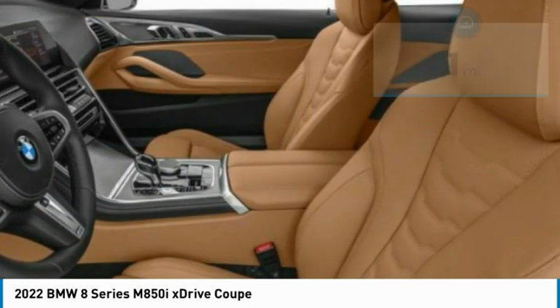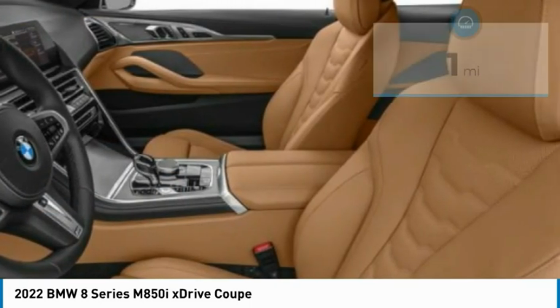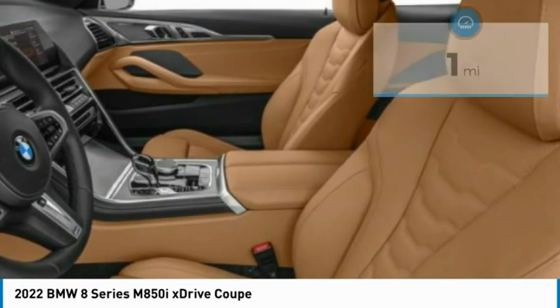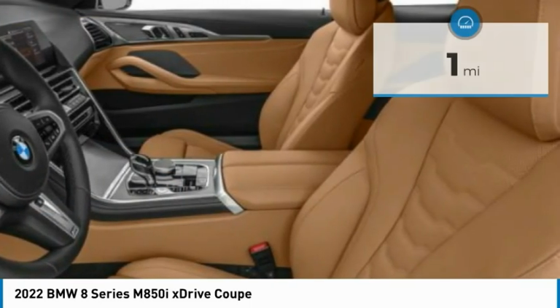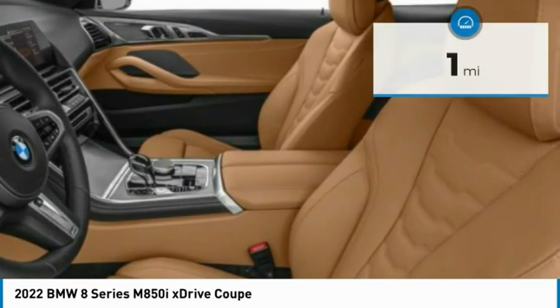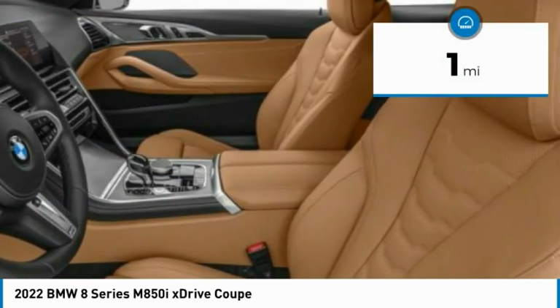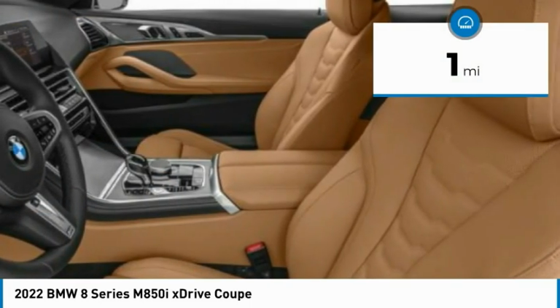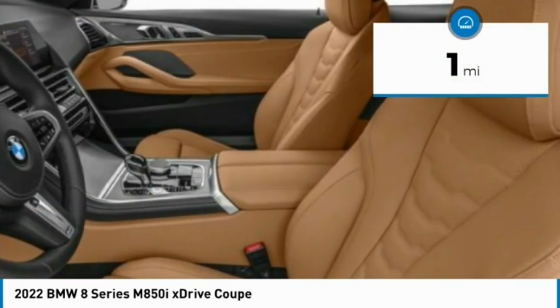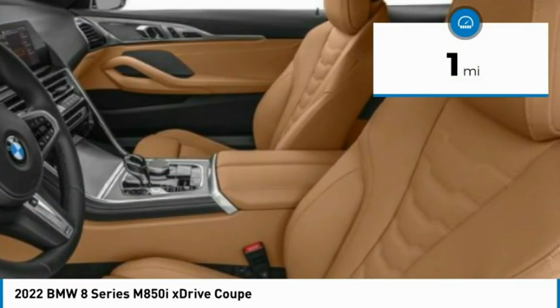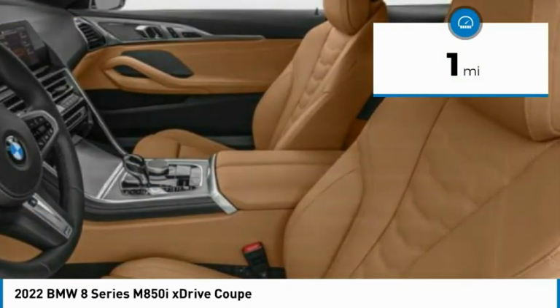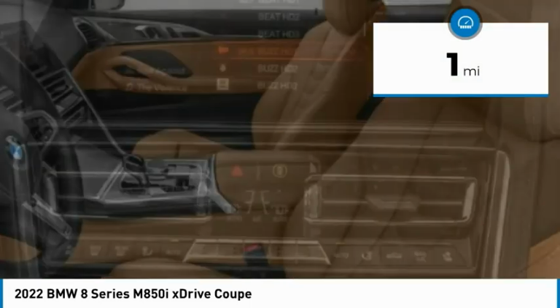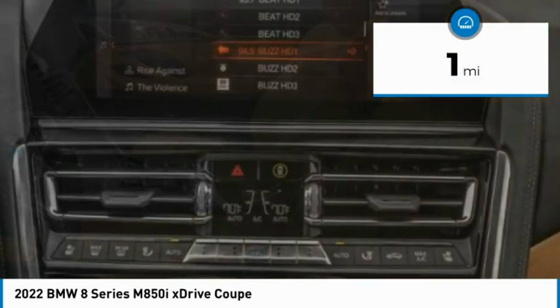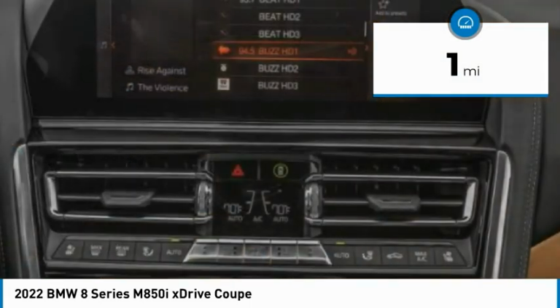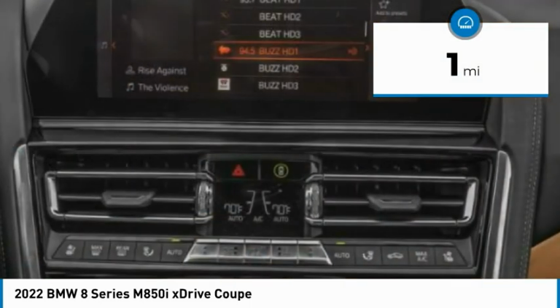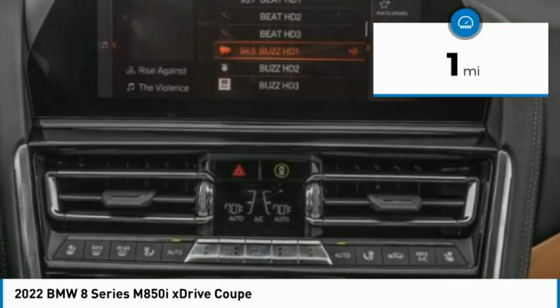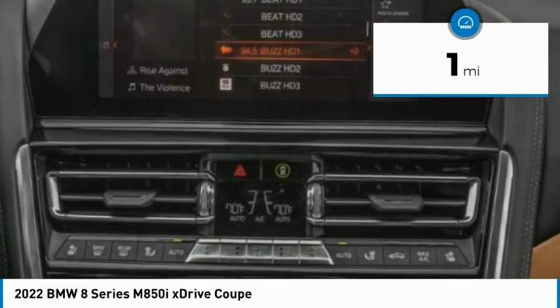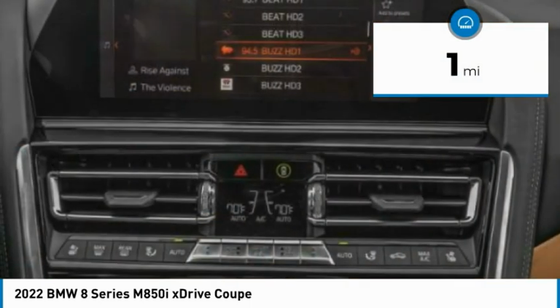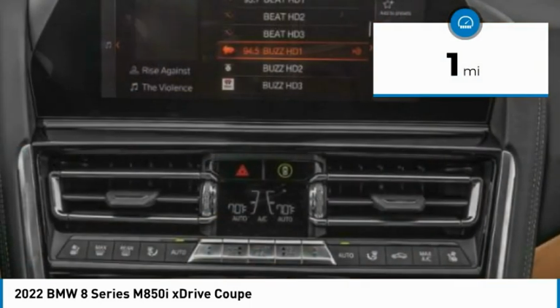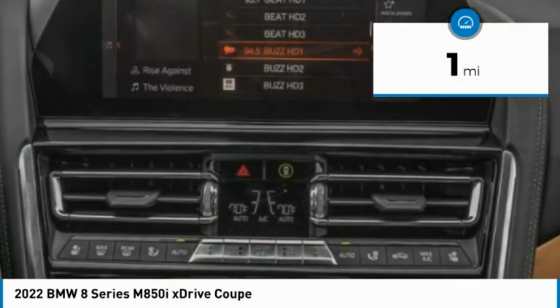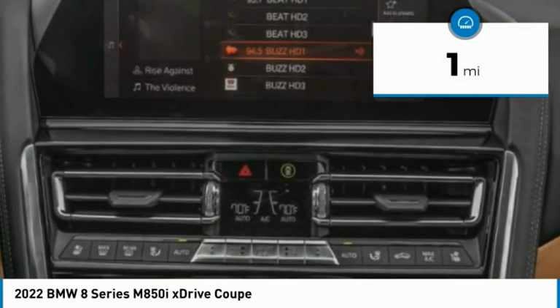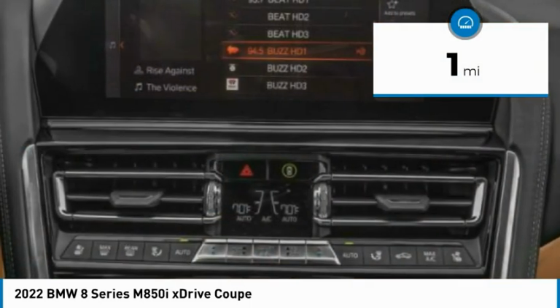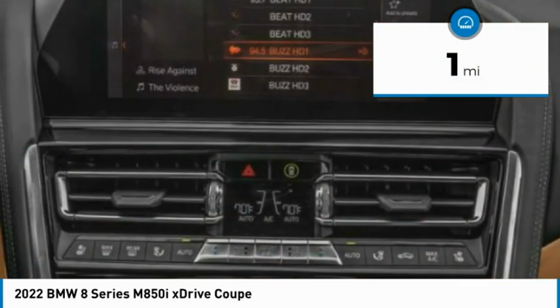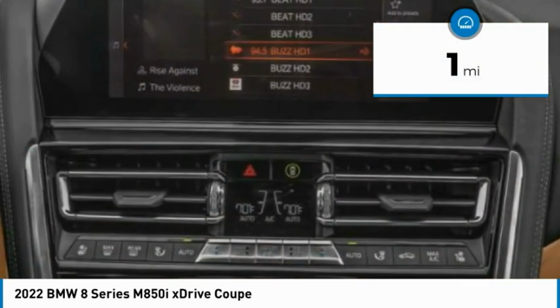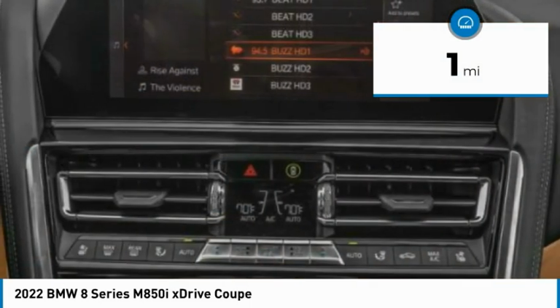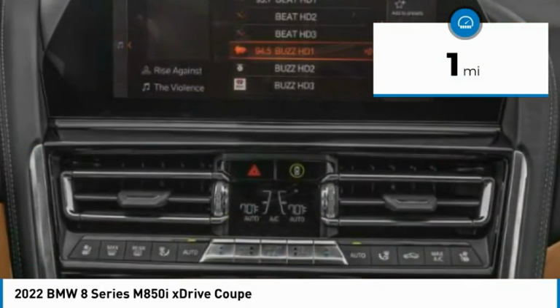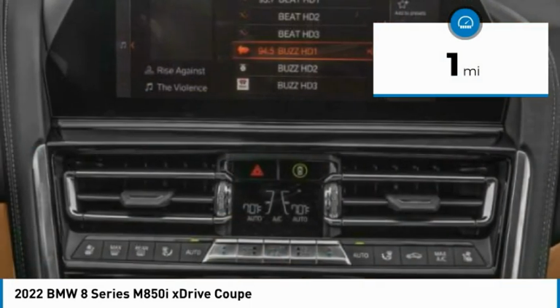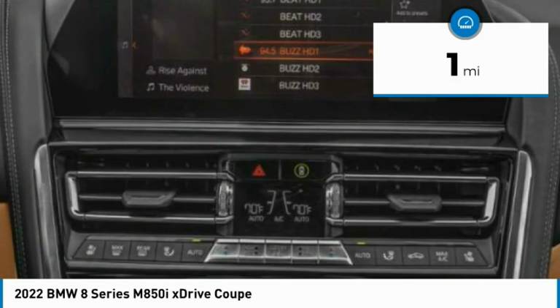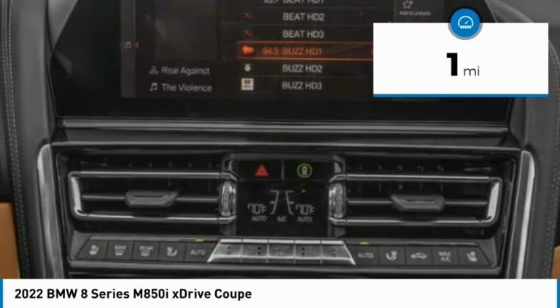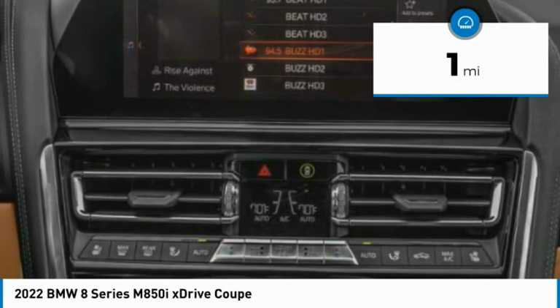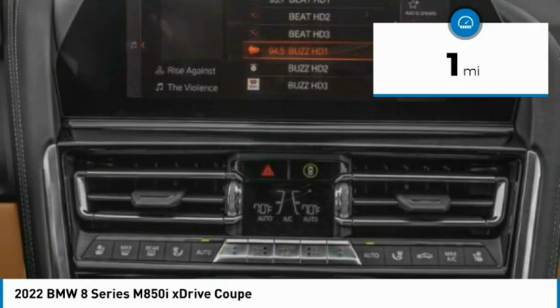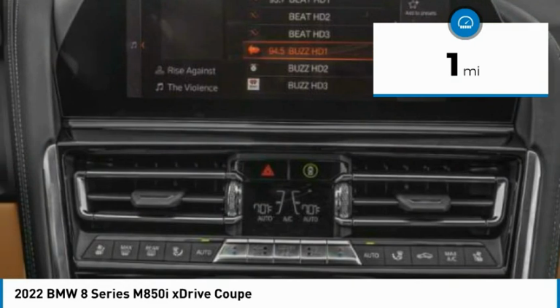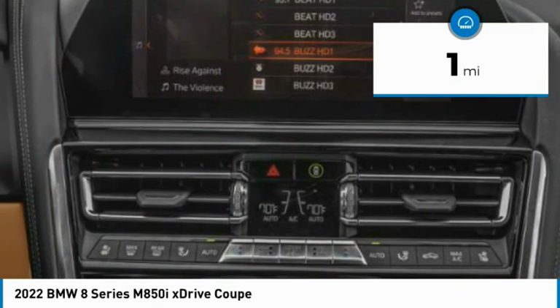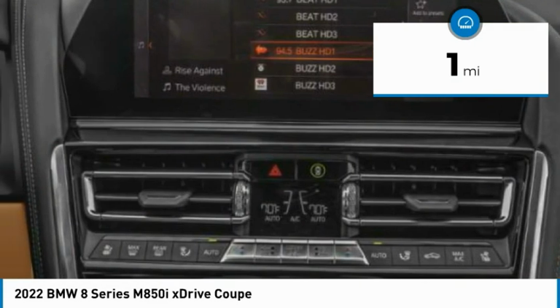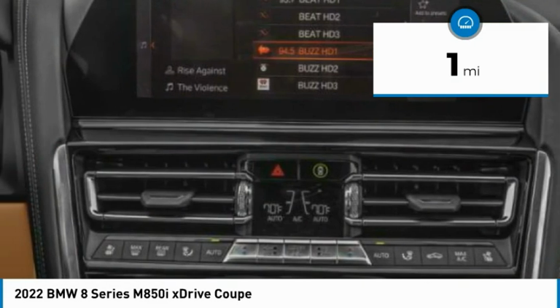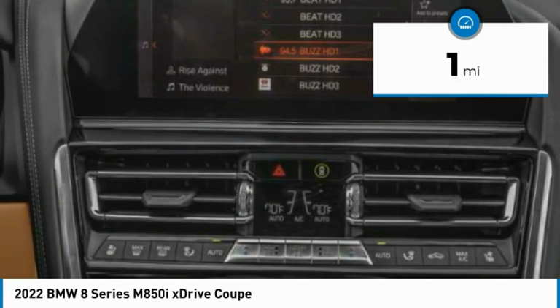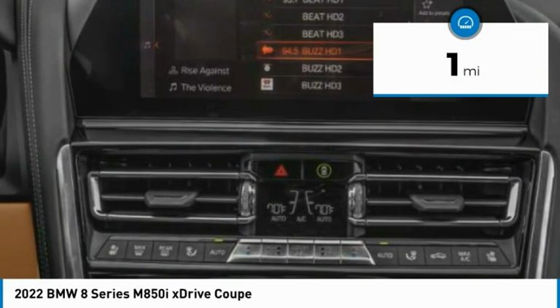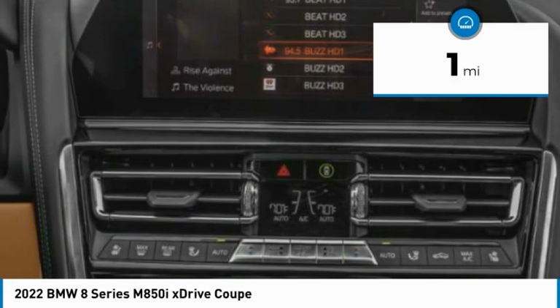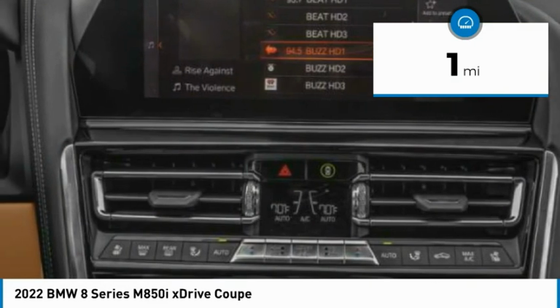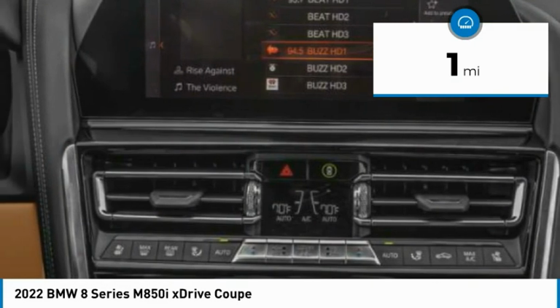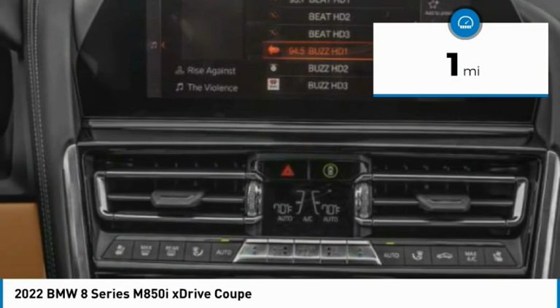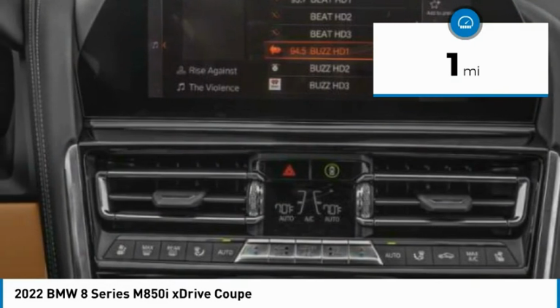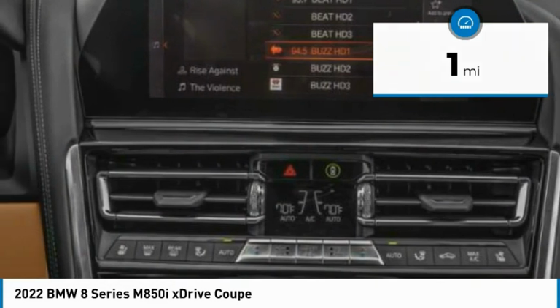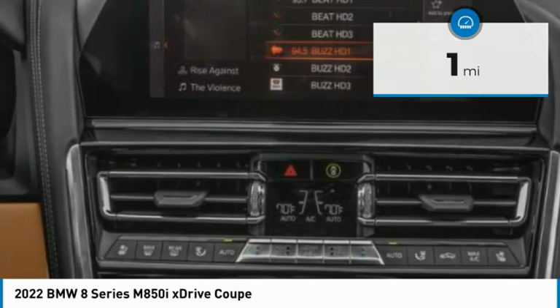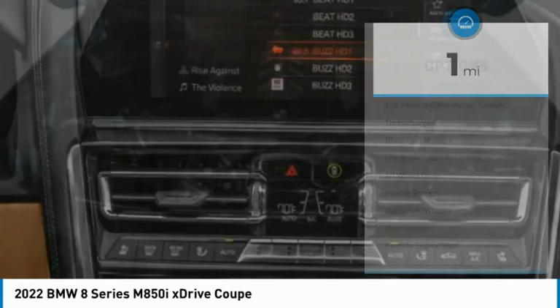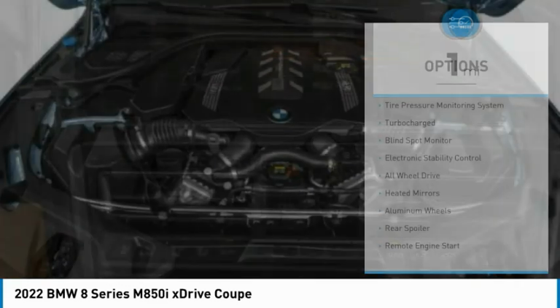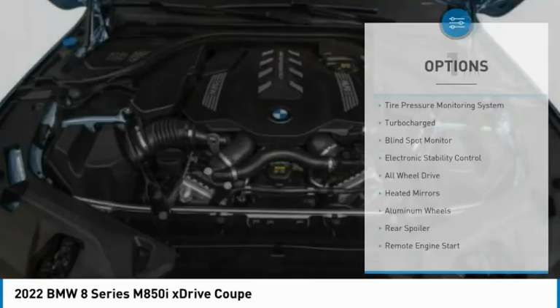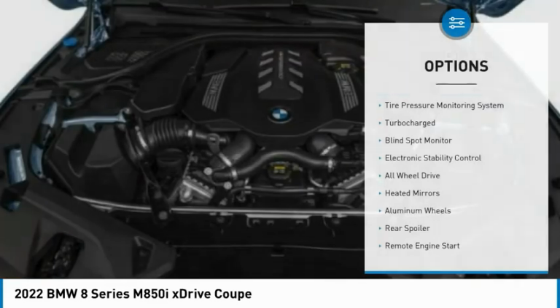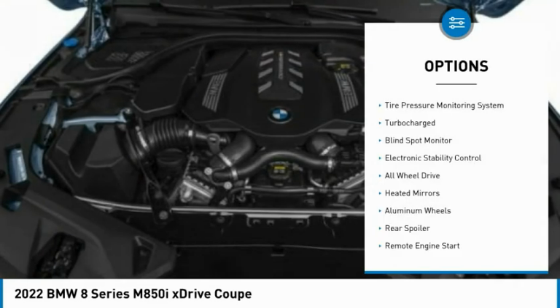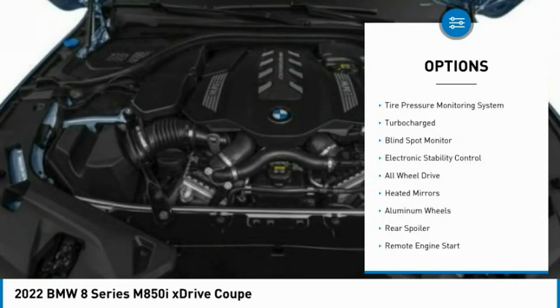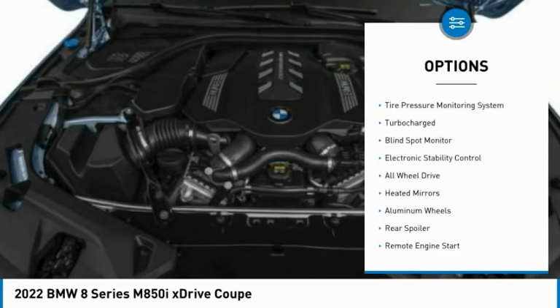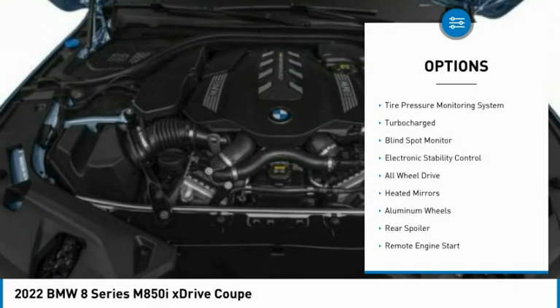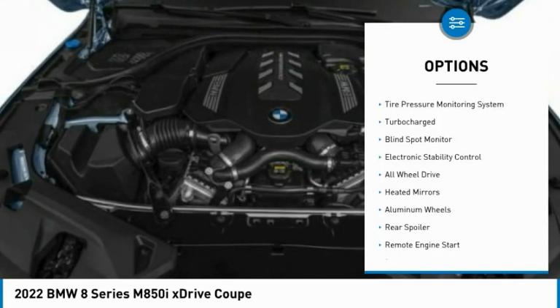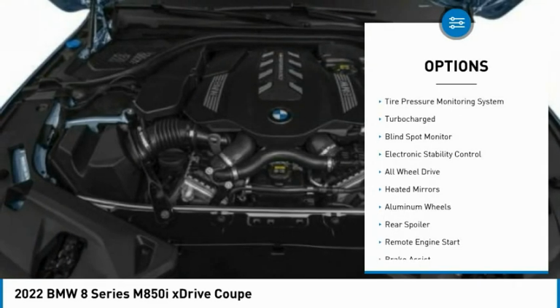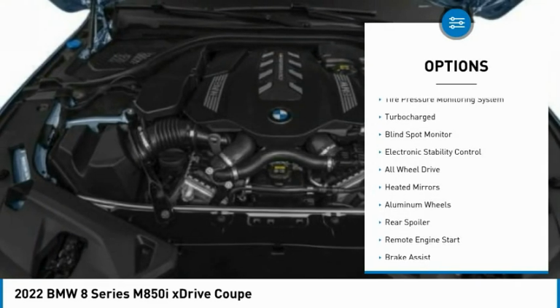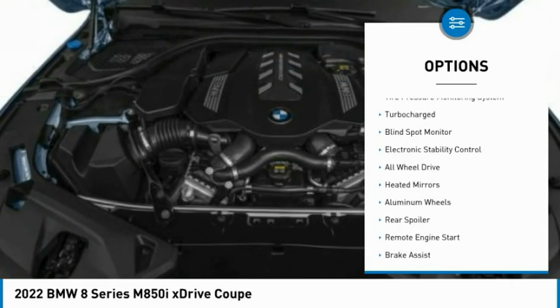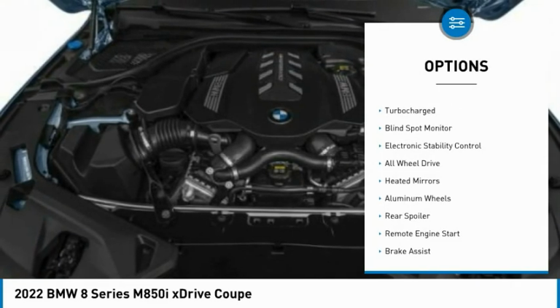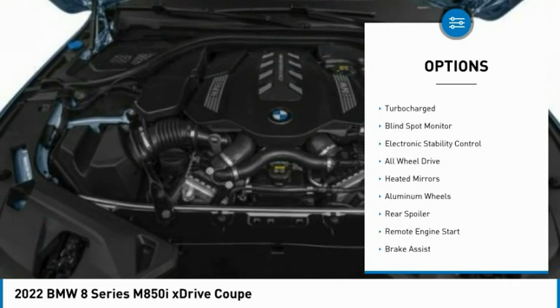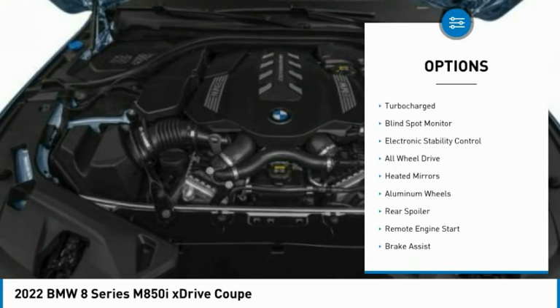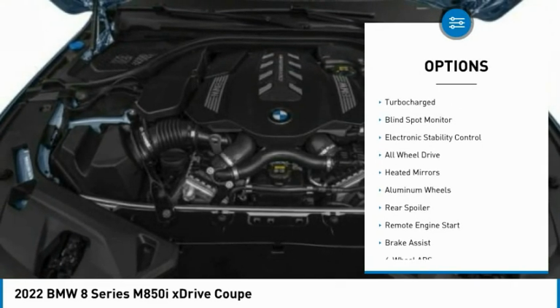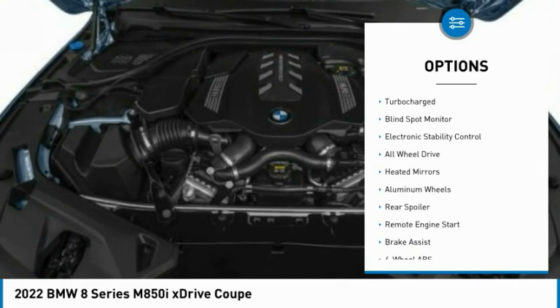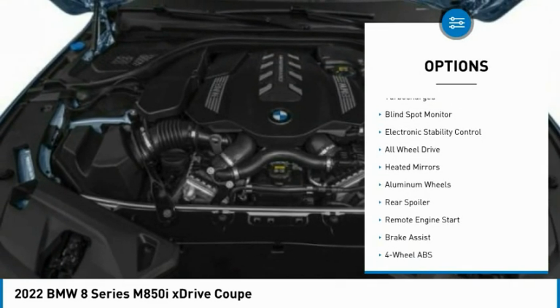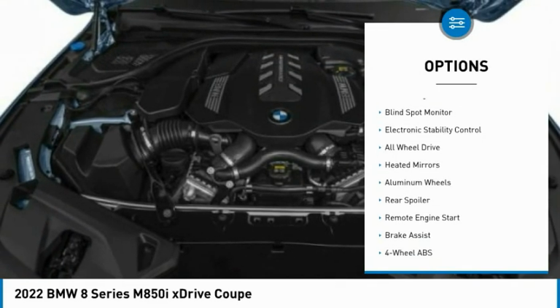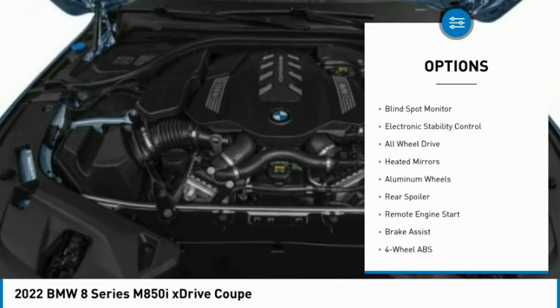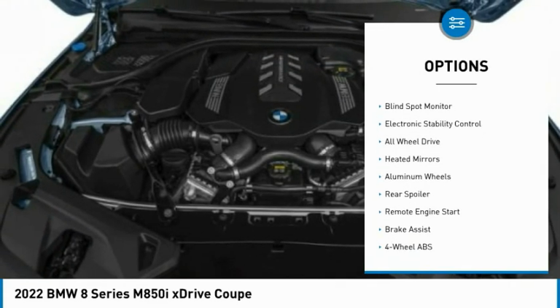This vehicle has less than 100 miles. Here are some of this vehicle's great options: tire pressure monitoring system.